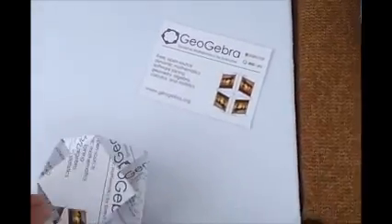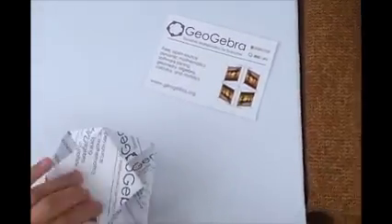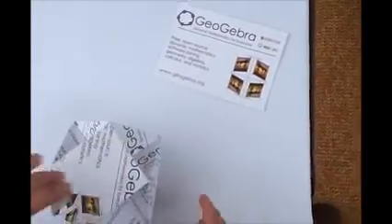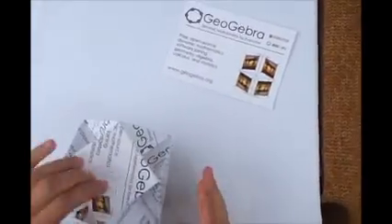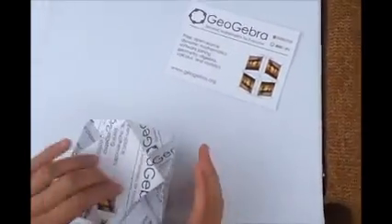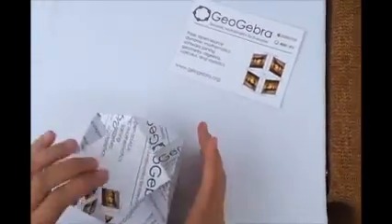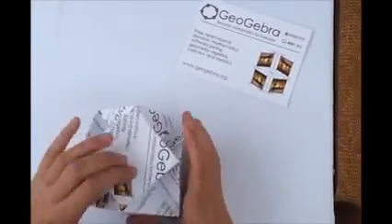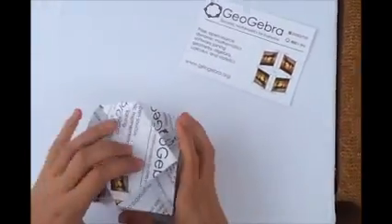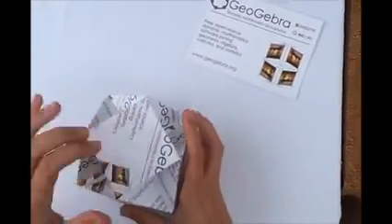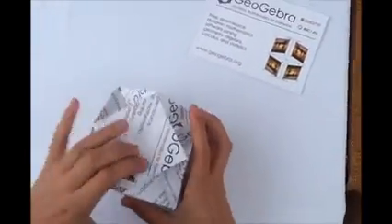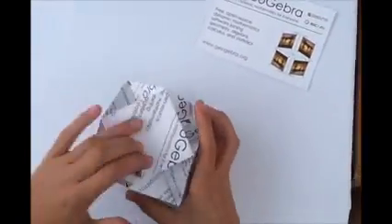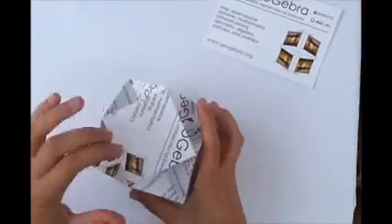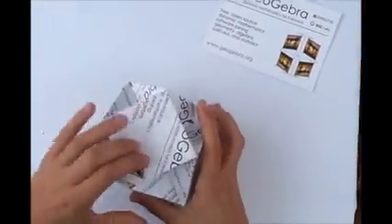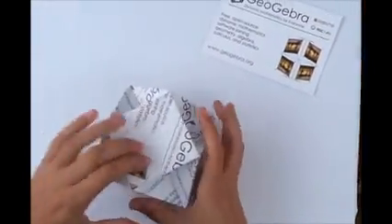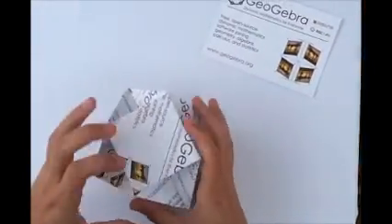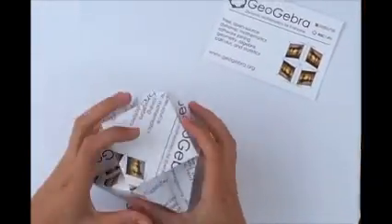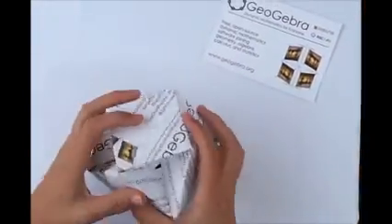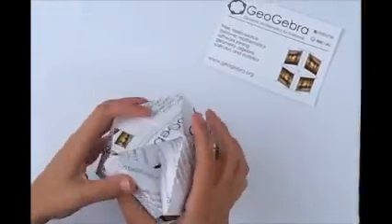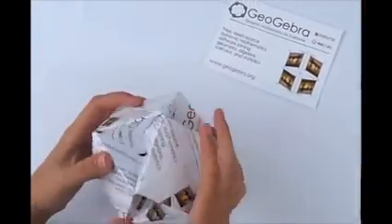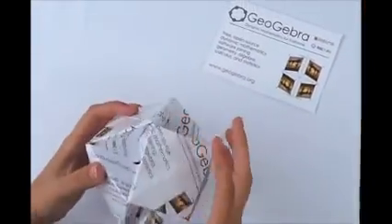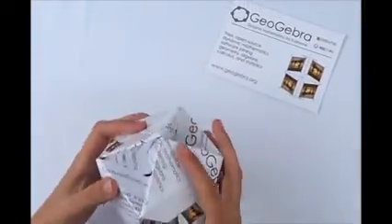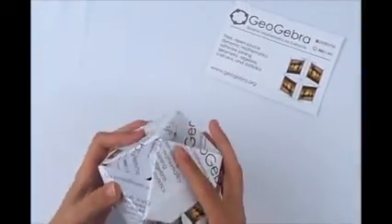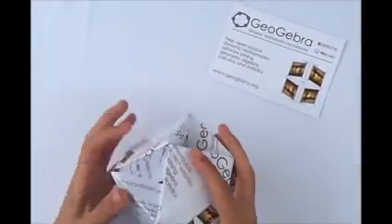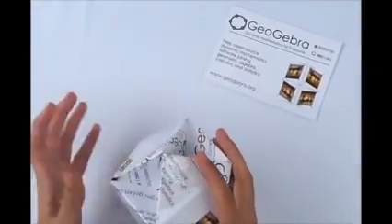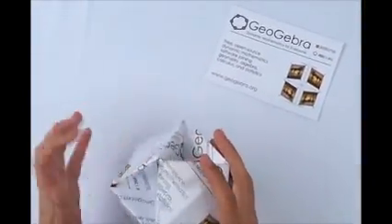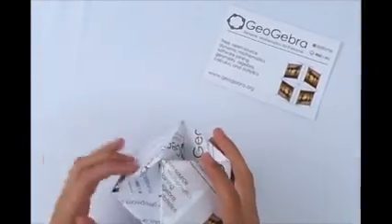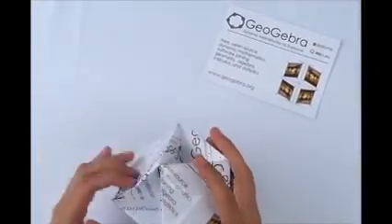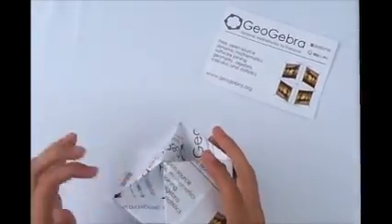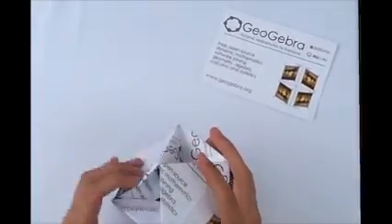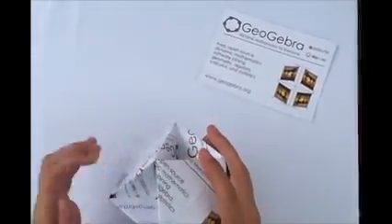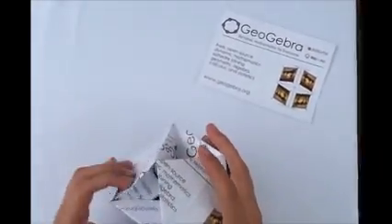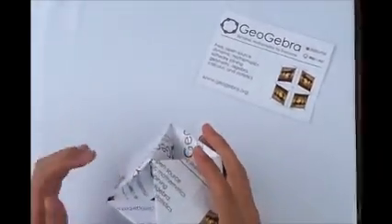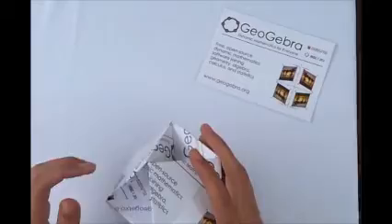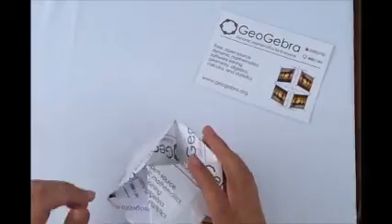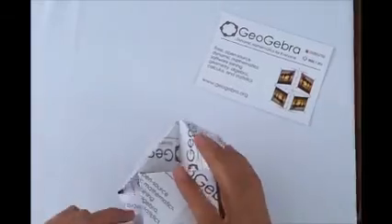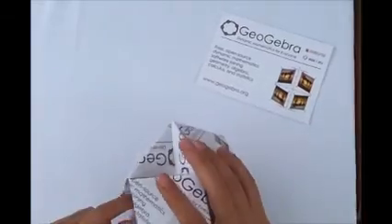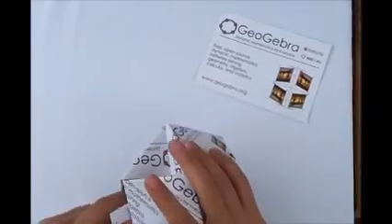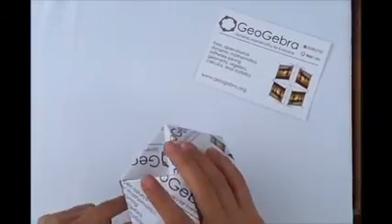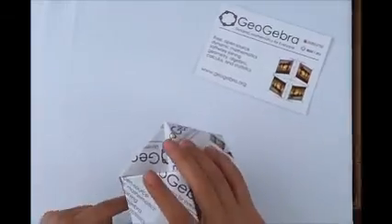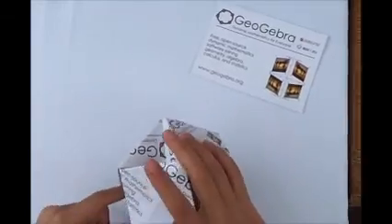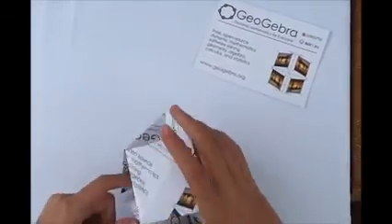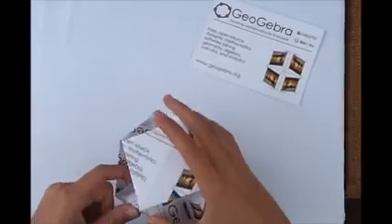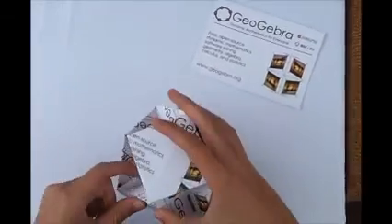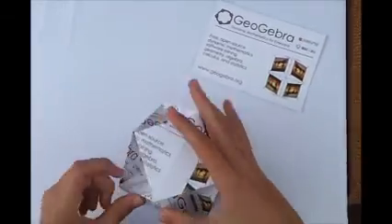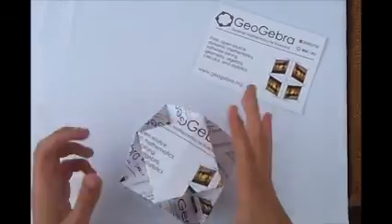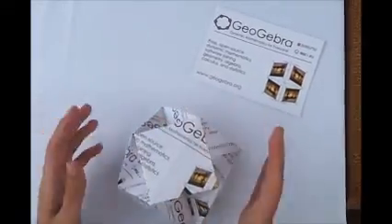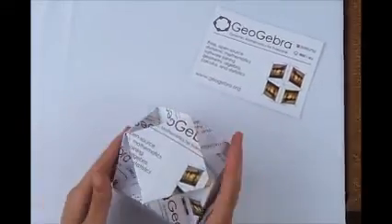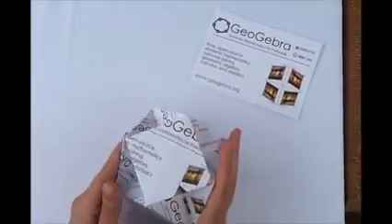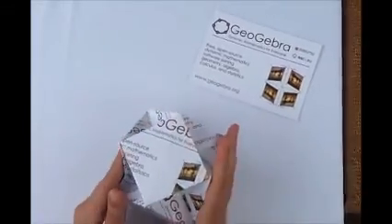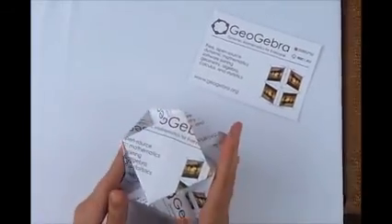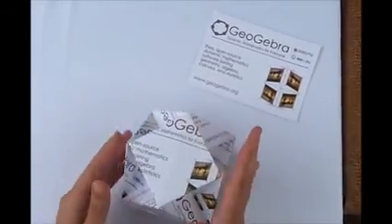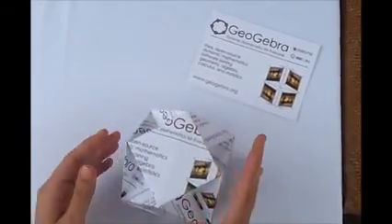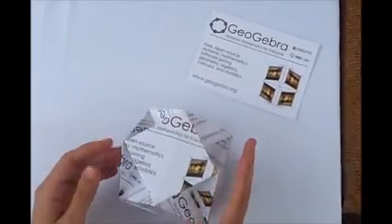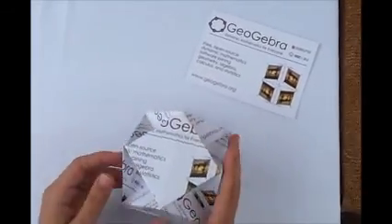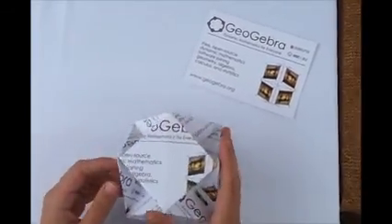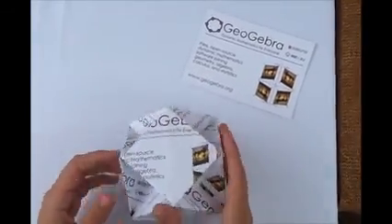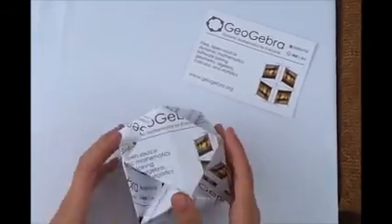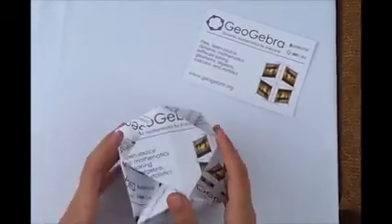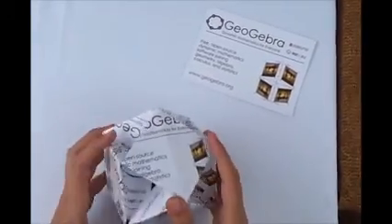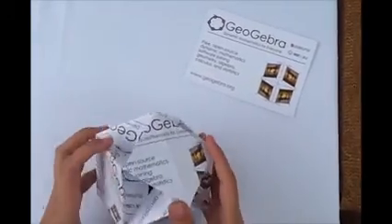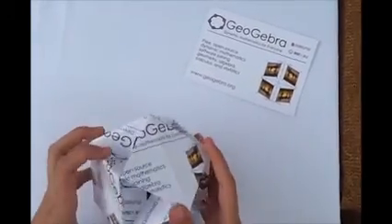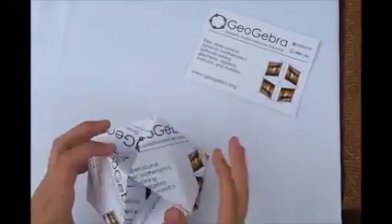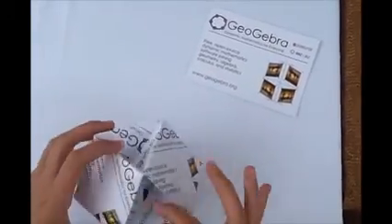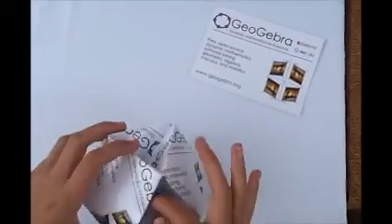Very nice, Maria. Beautiful. We didn't fold them that well, so there's a gap here.